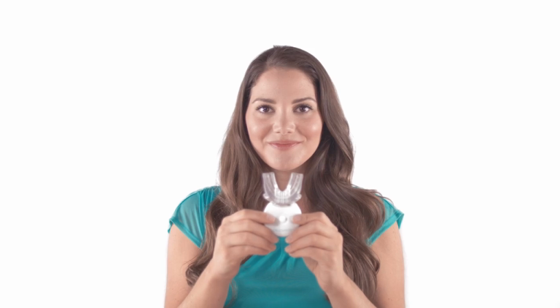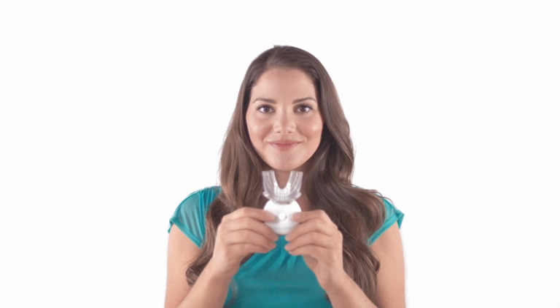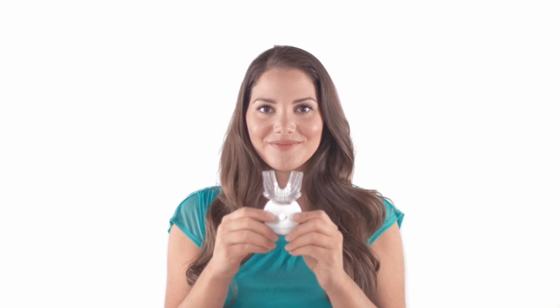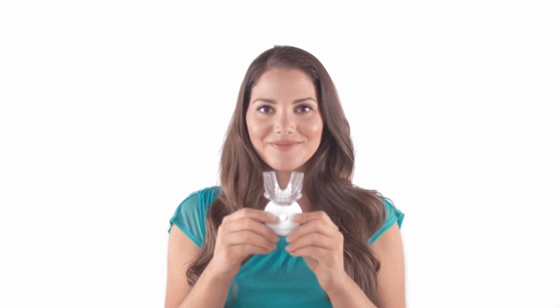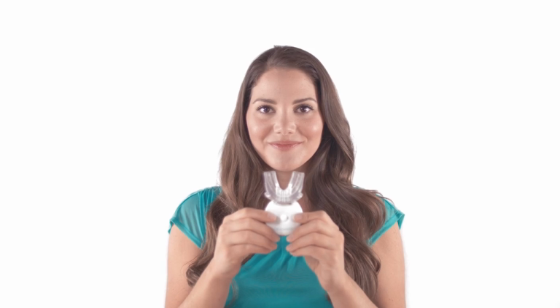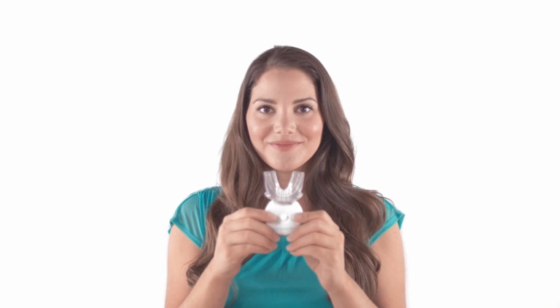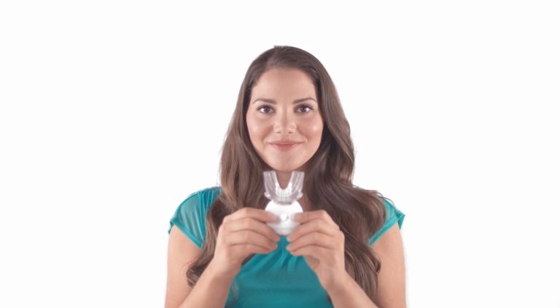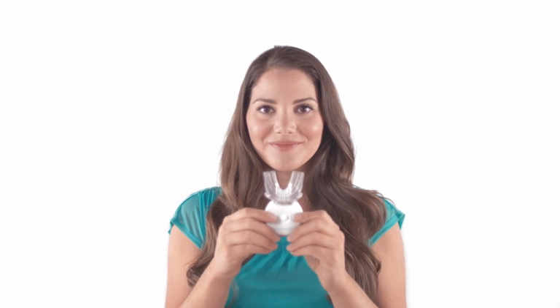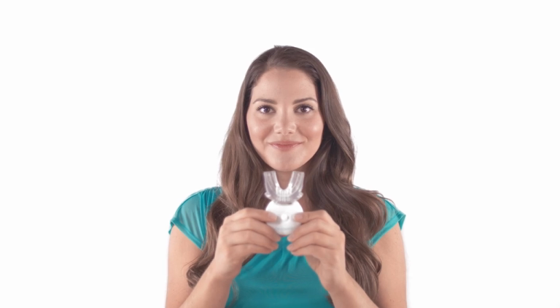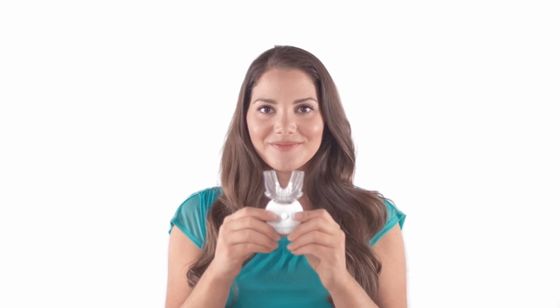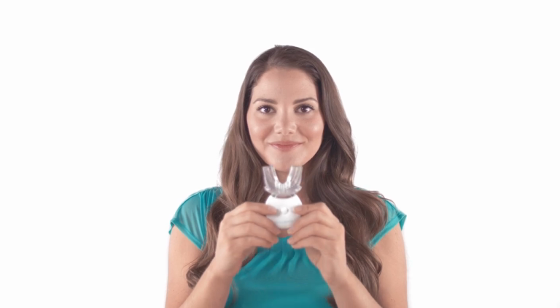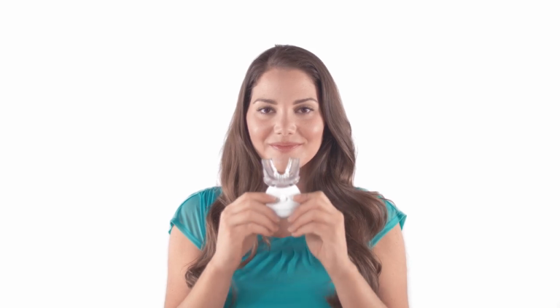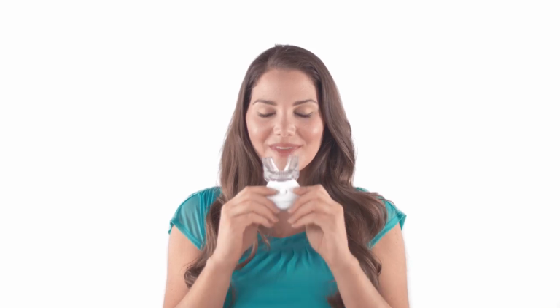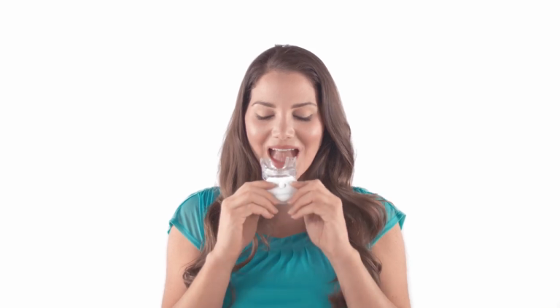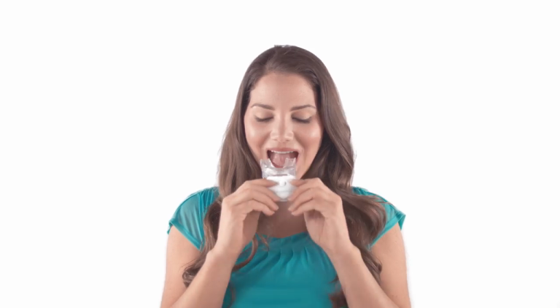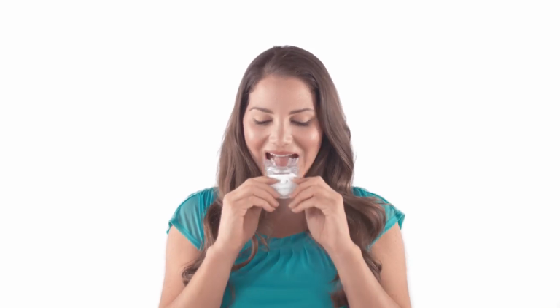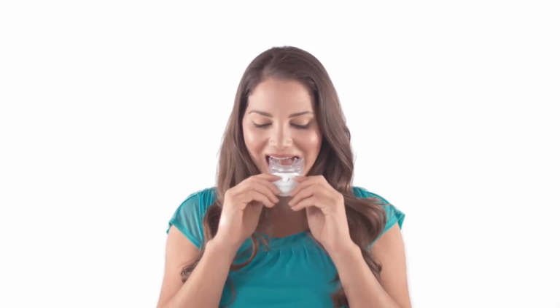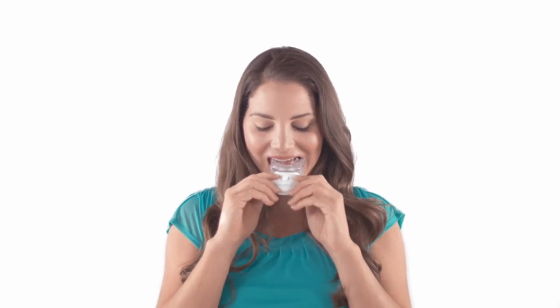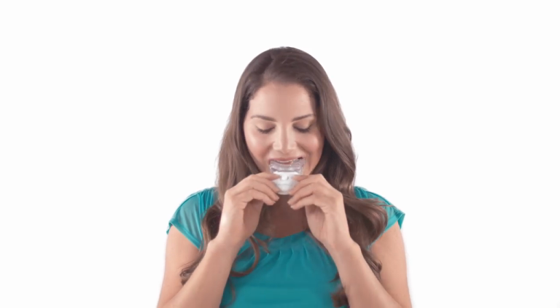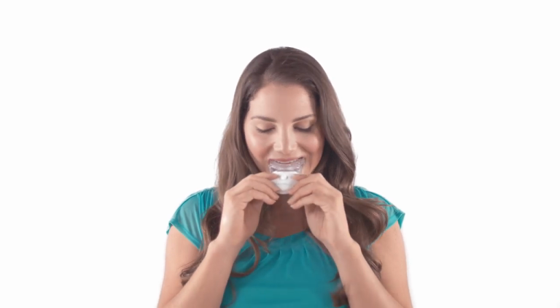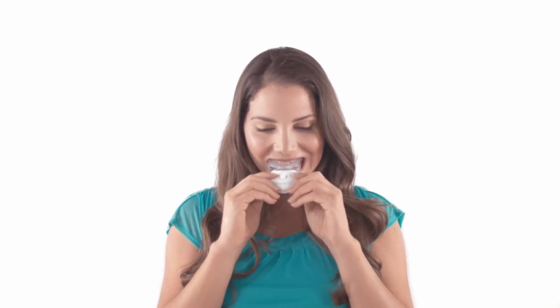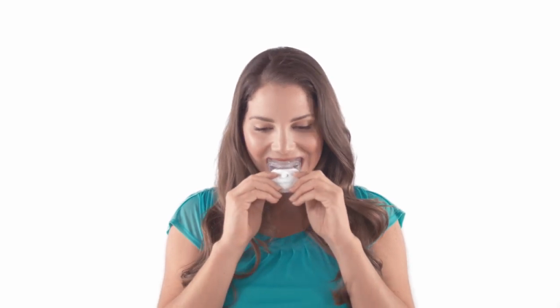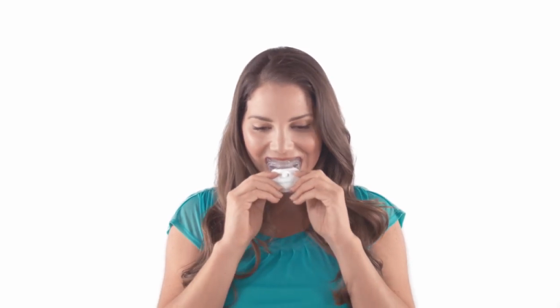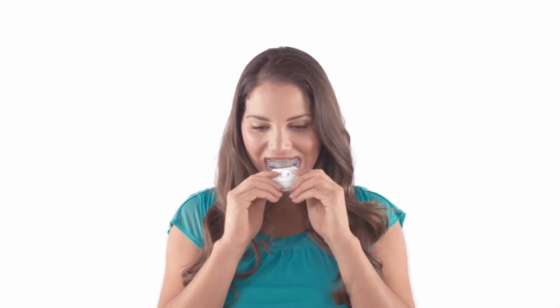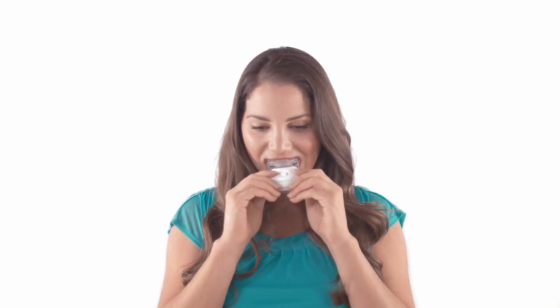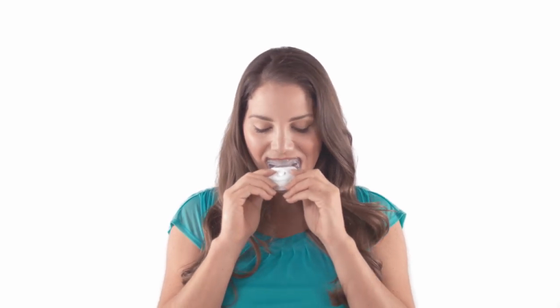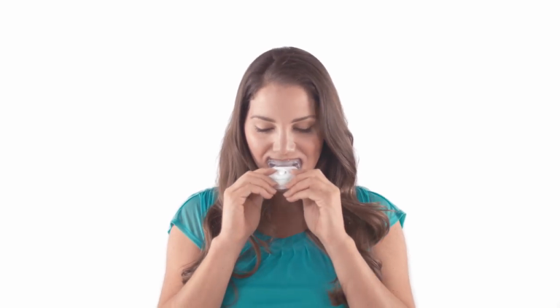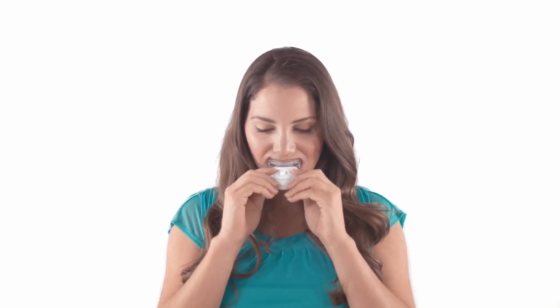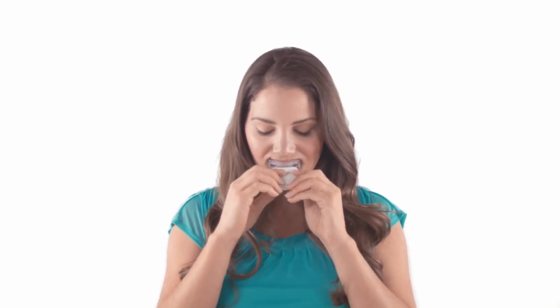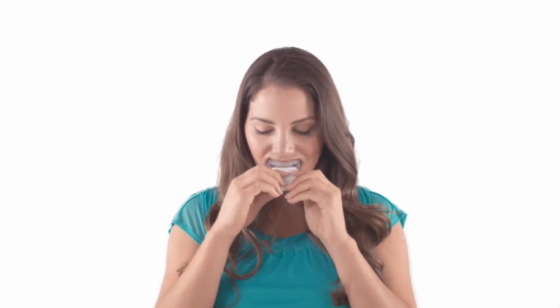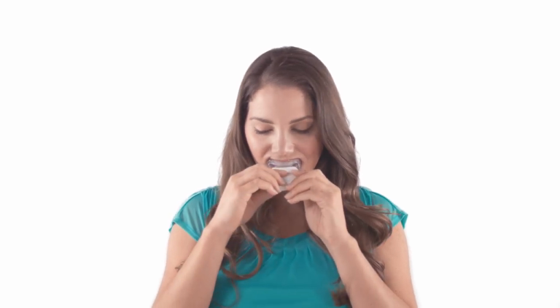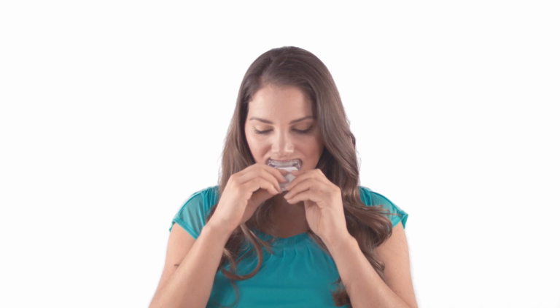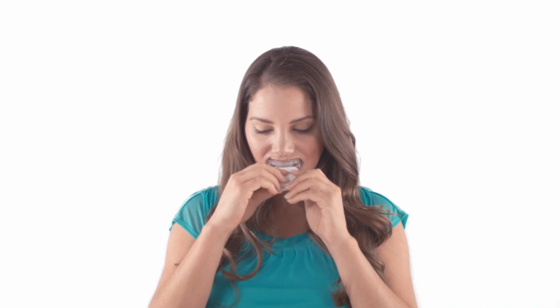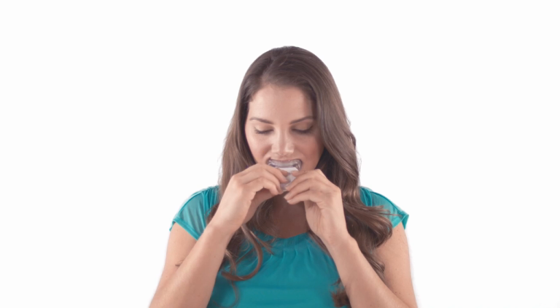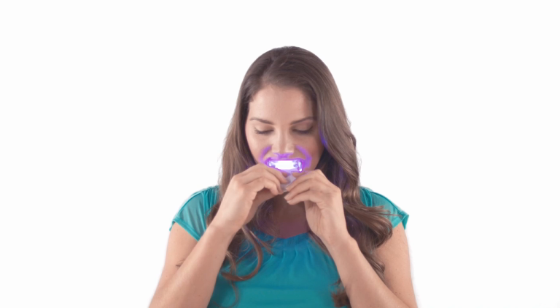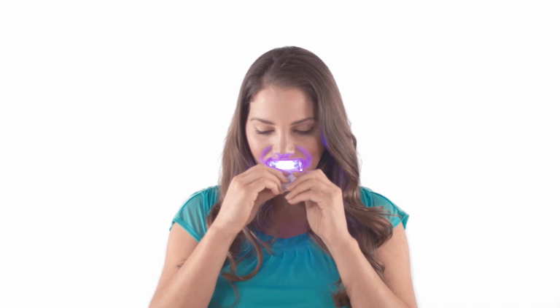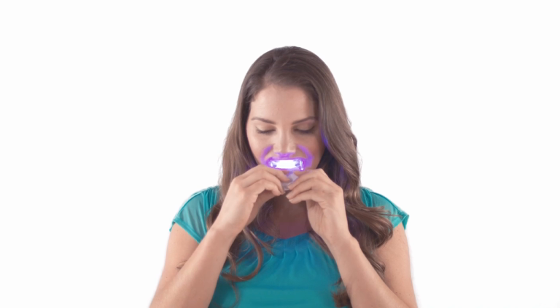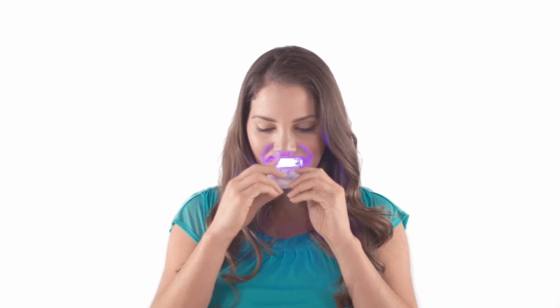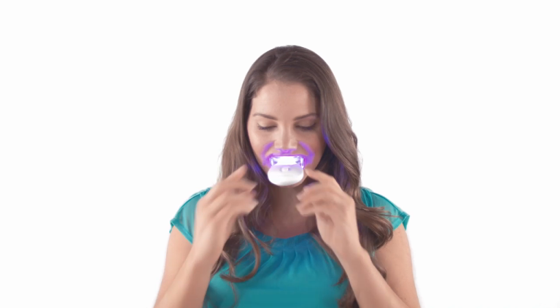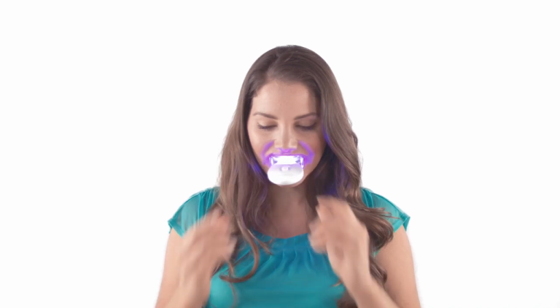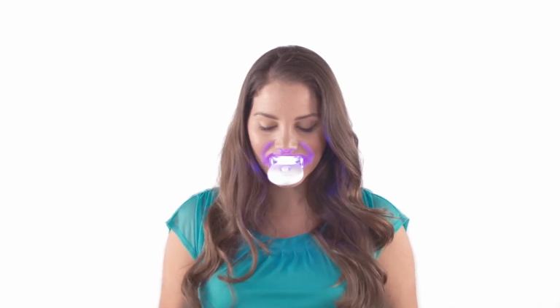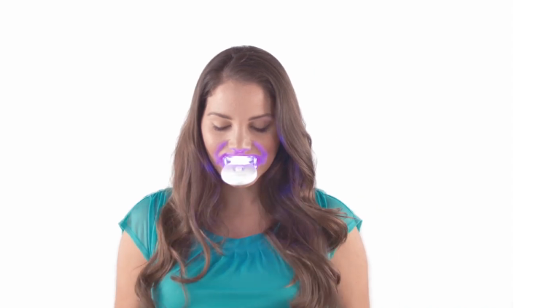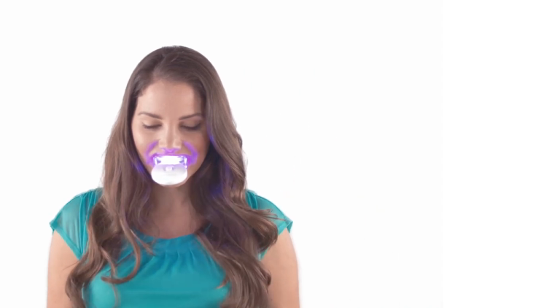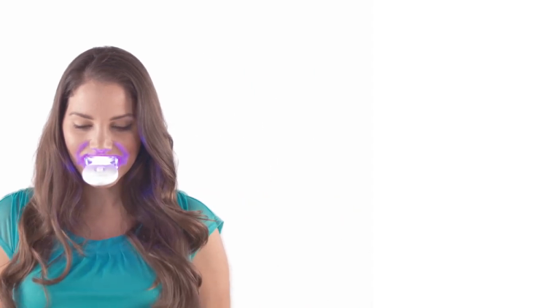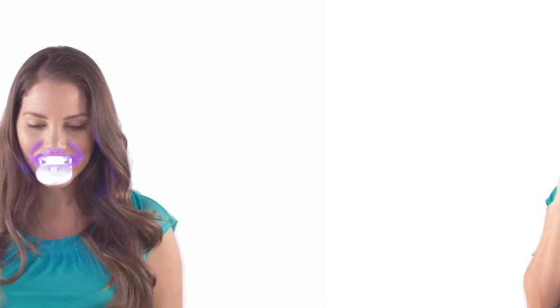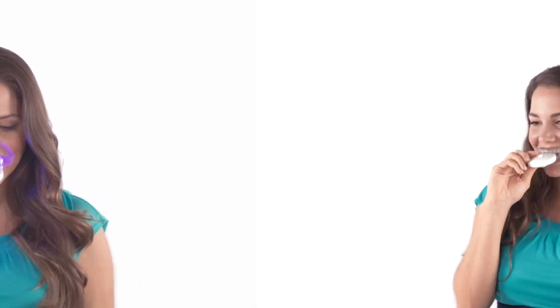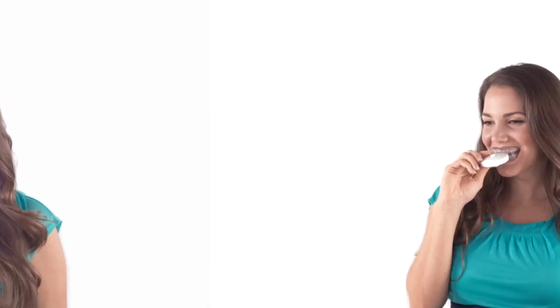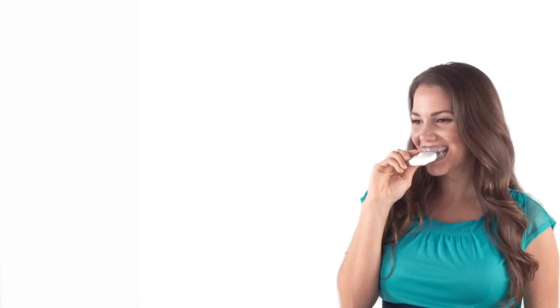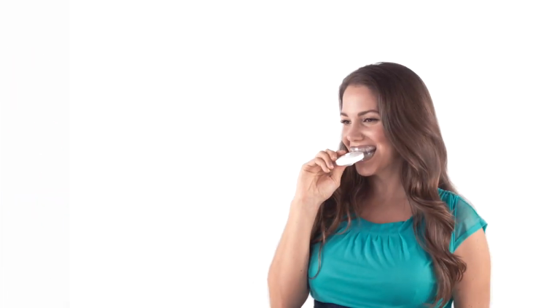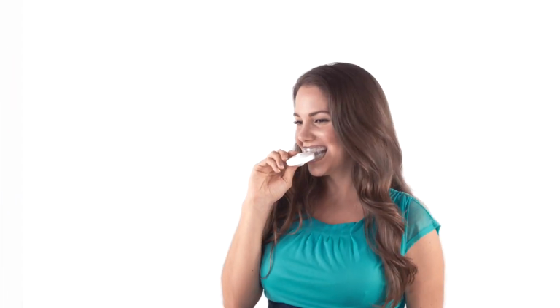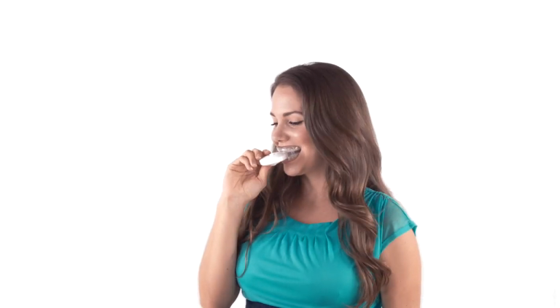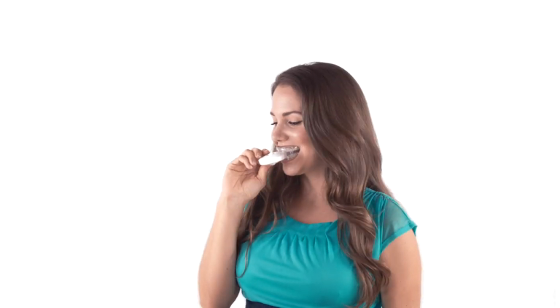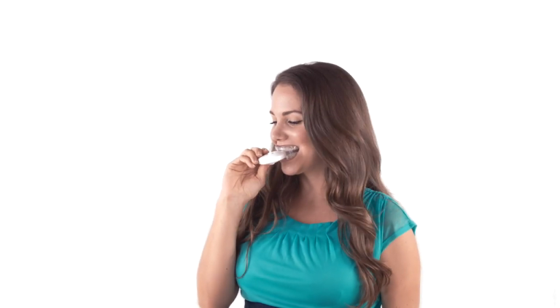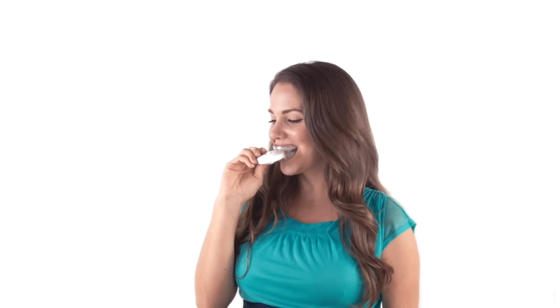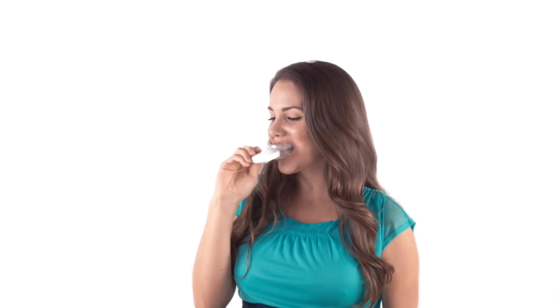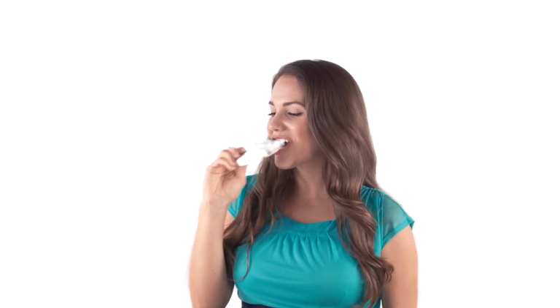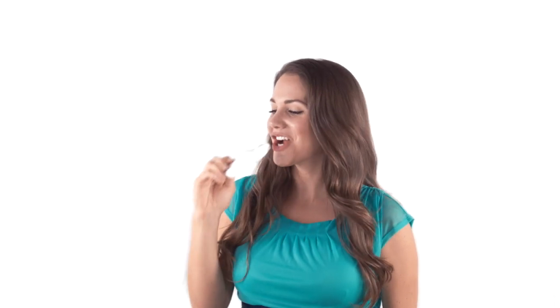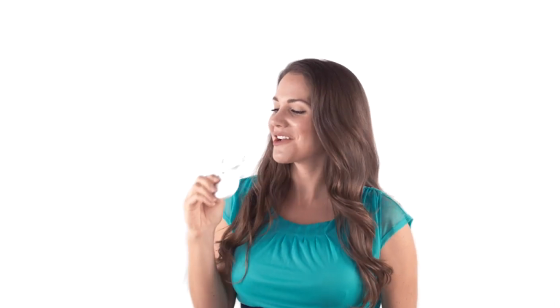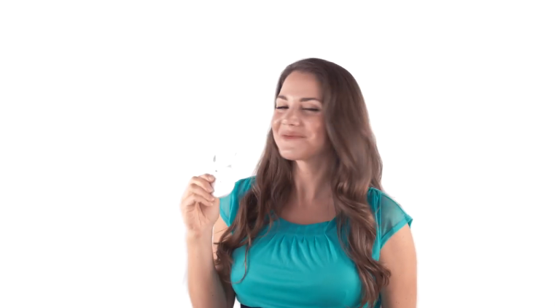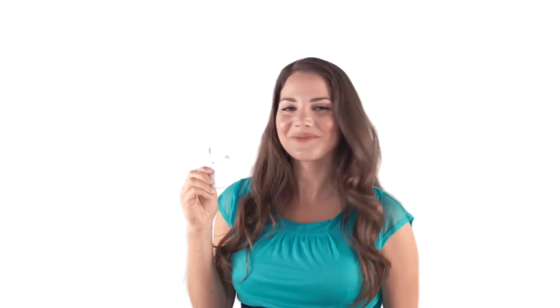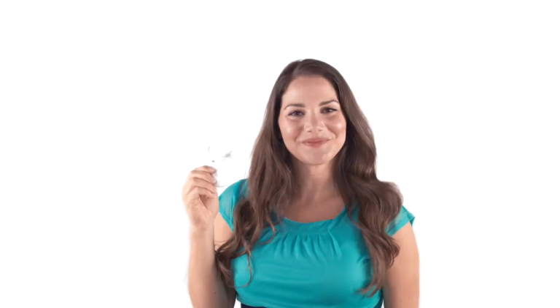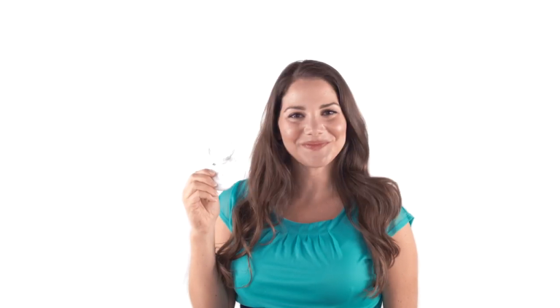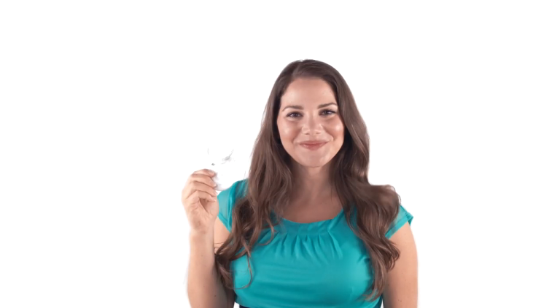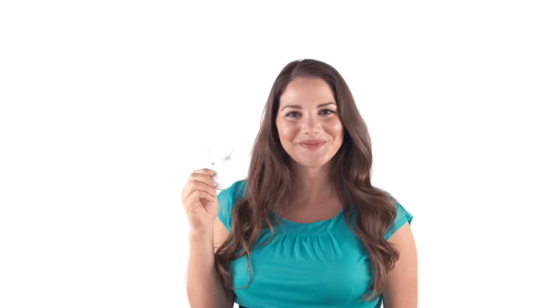Insert the tray into your mouth and firmly press the button to activate the light. The light will automatically turn off at the end of your 10-minute treatment.